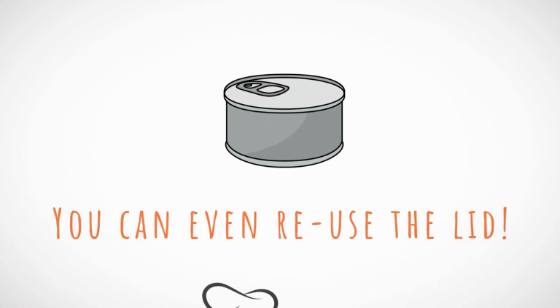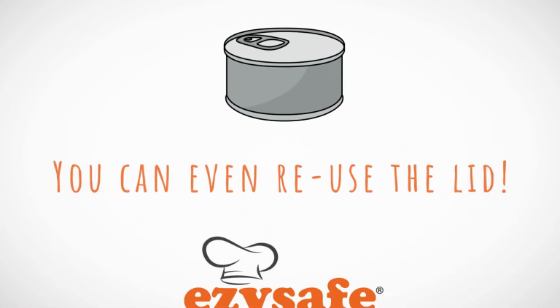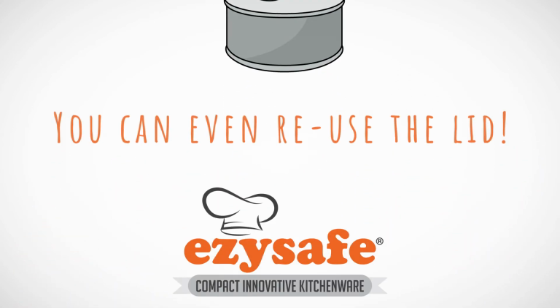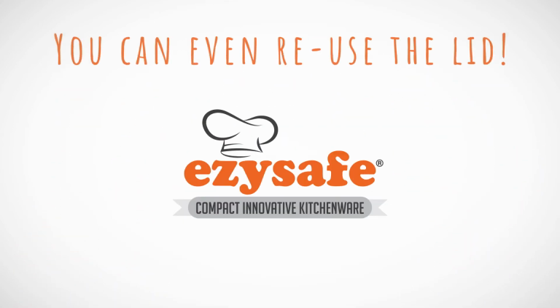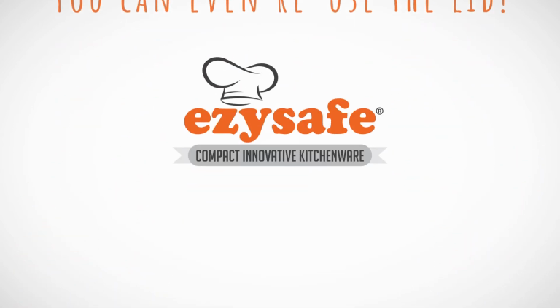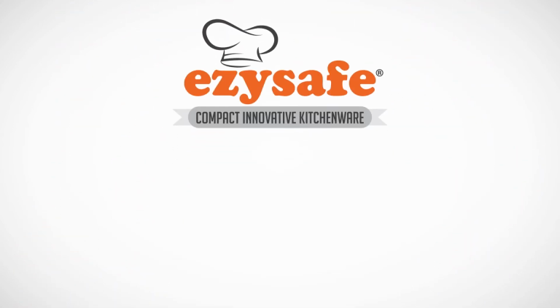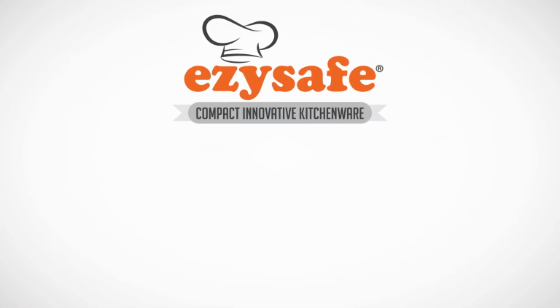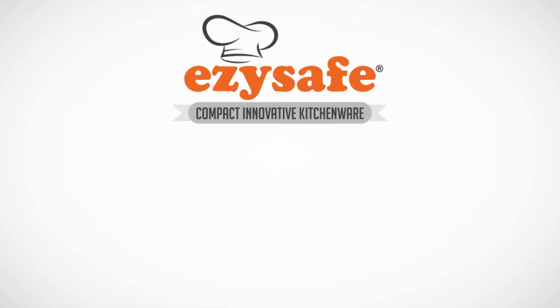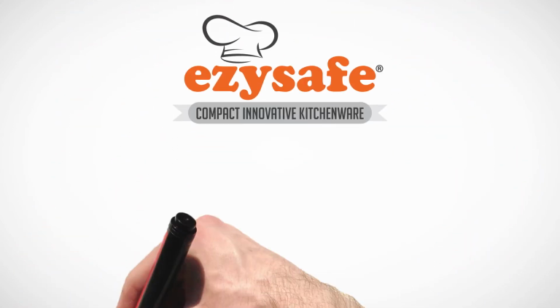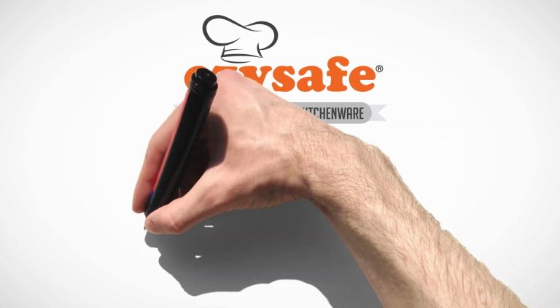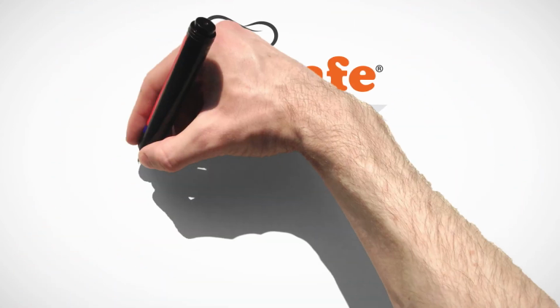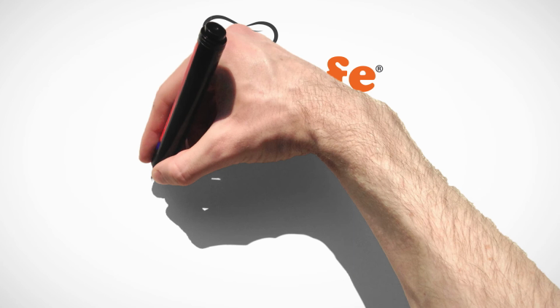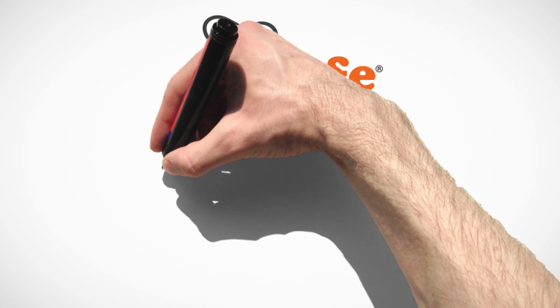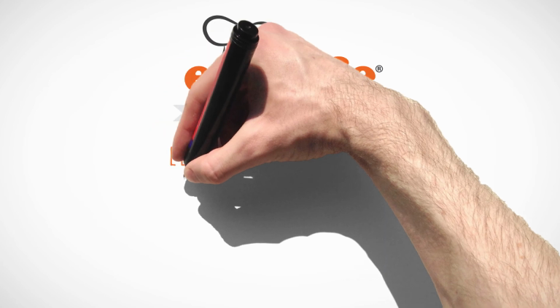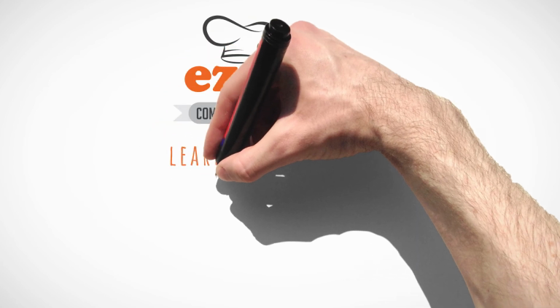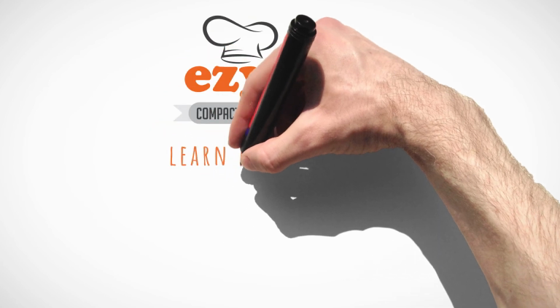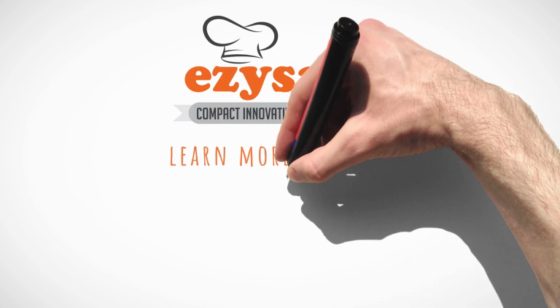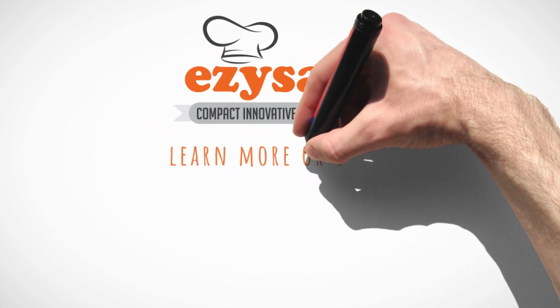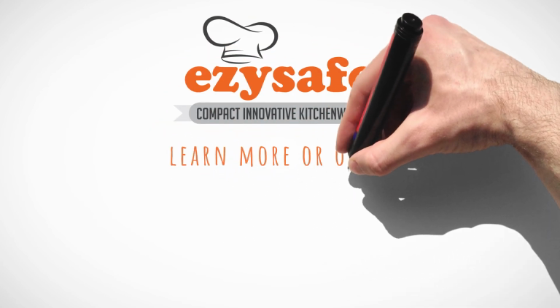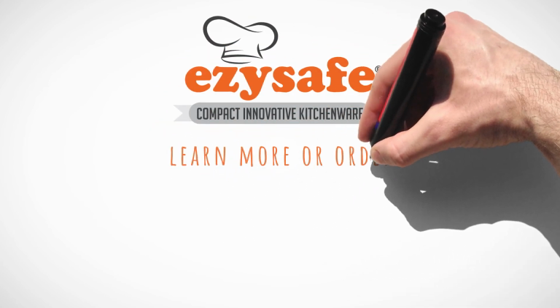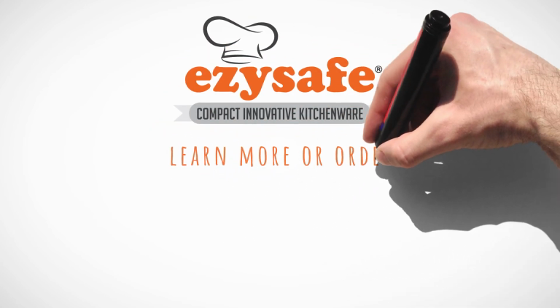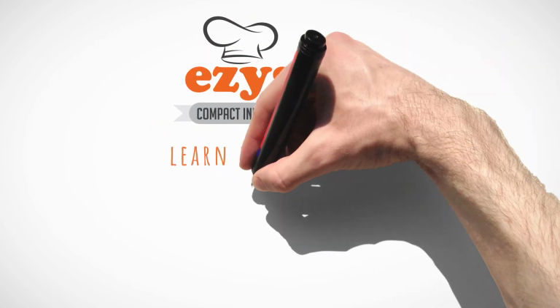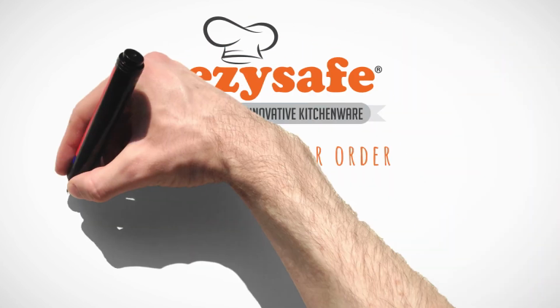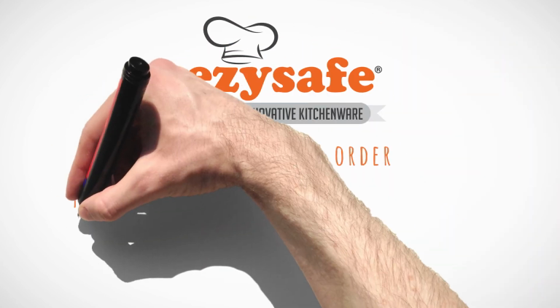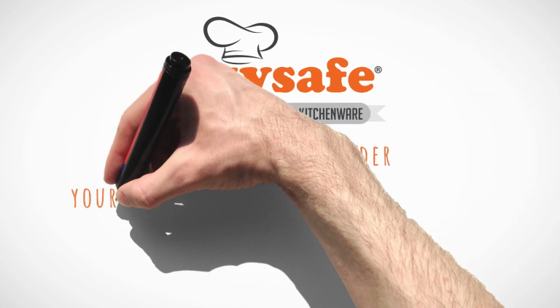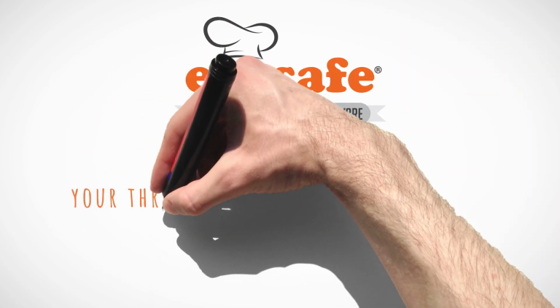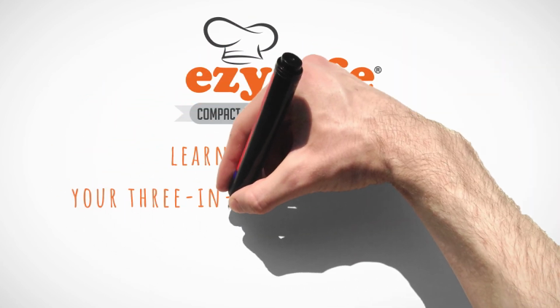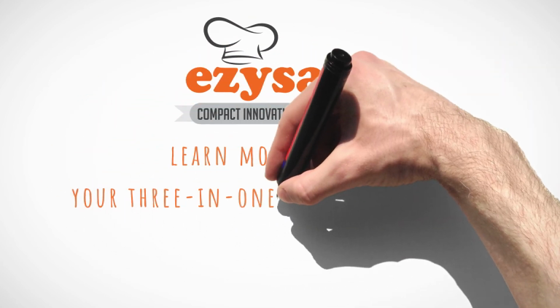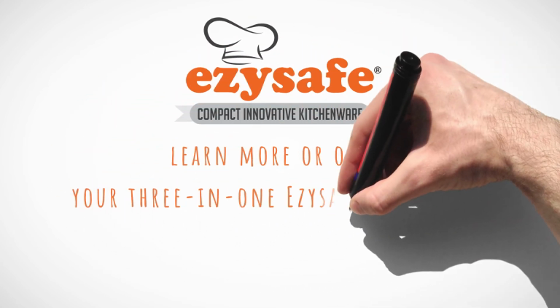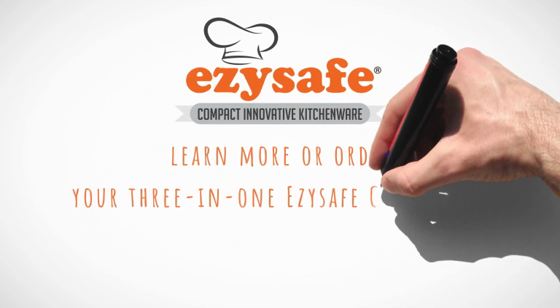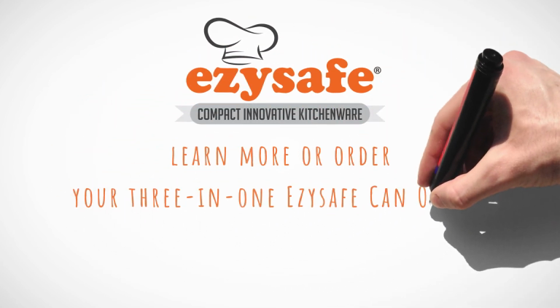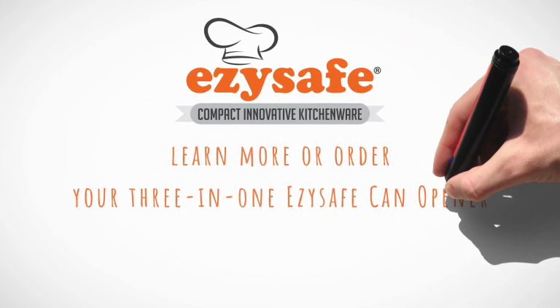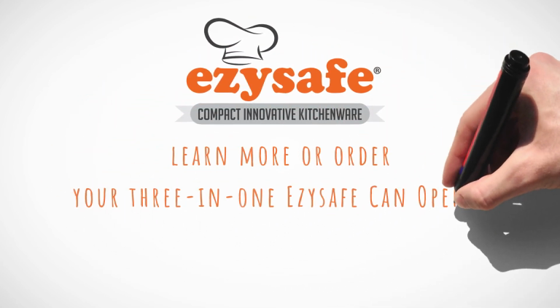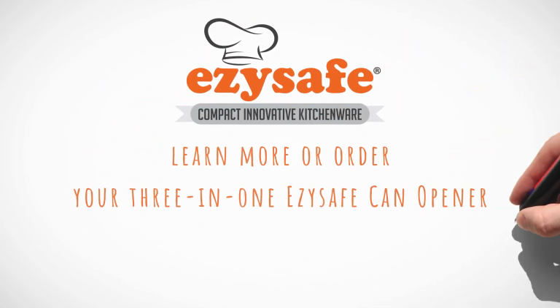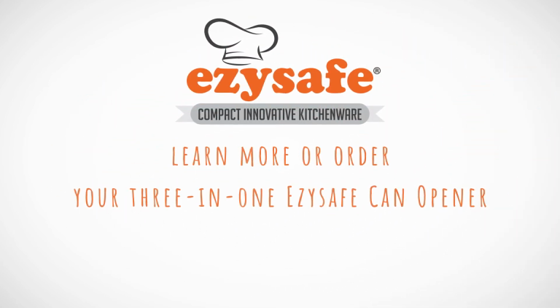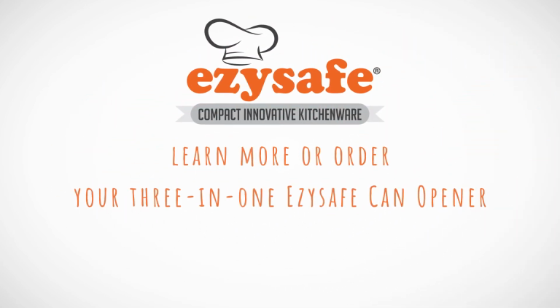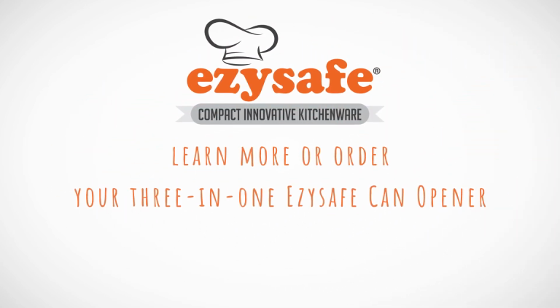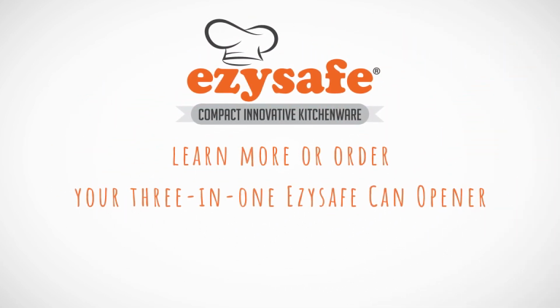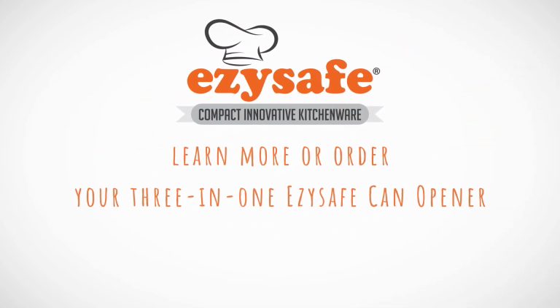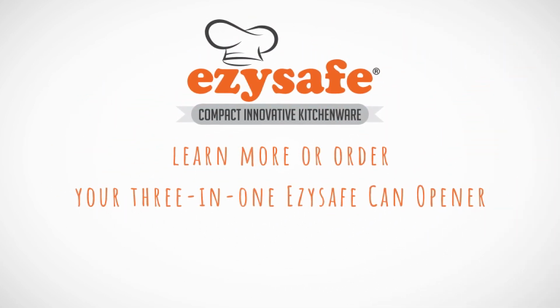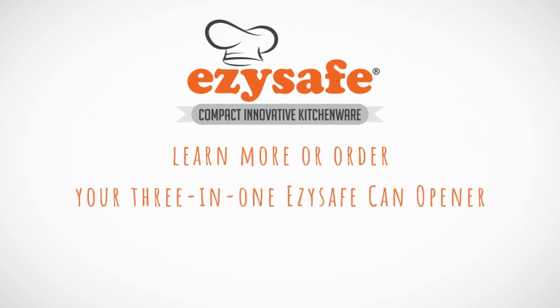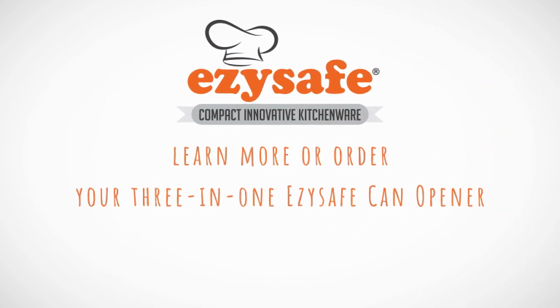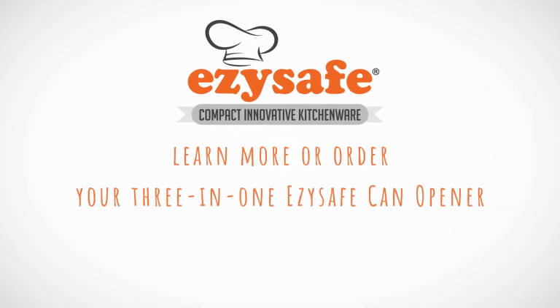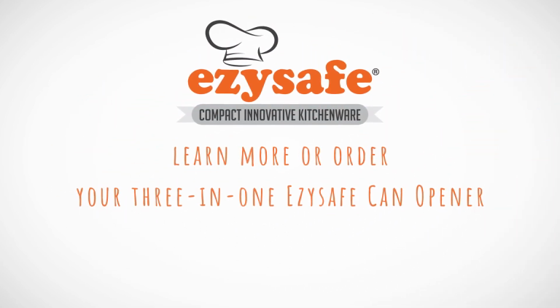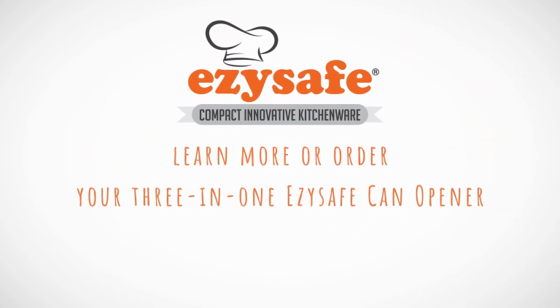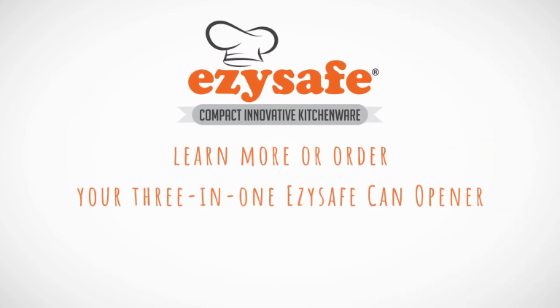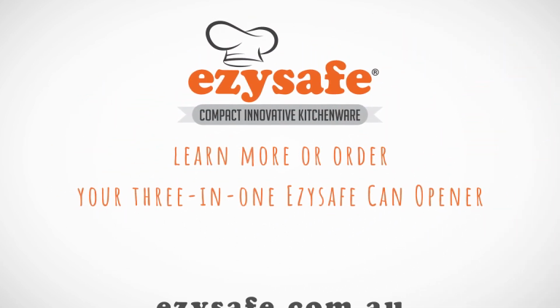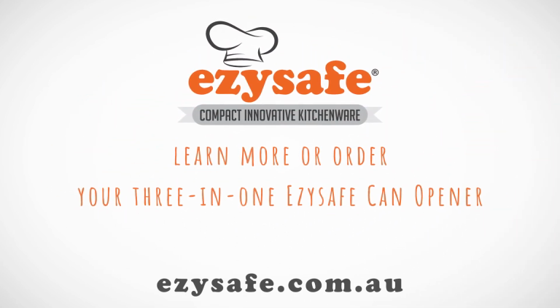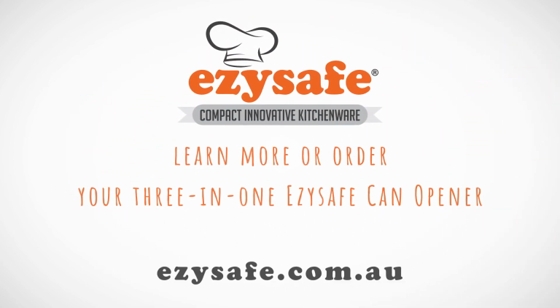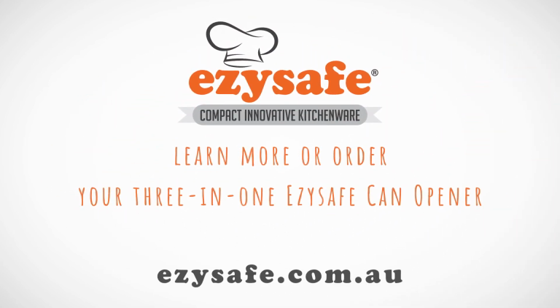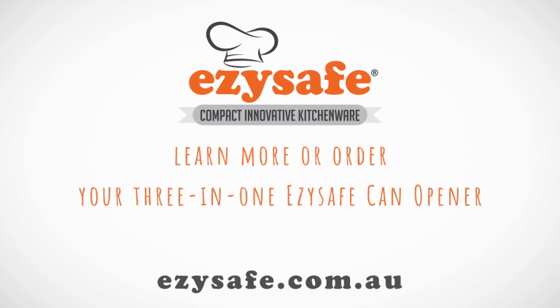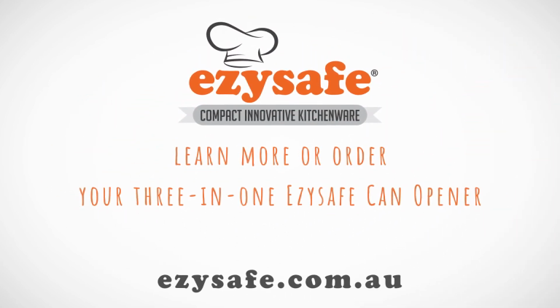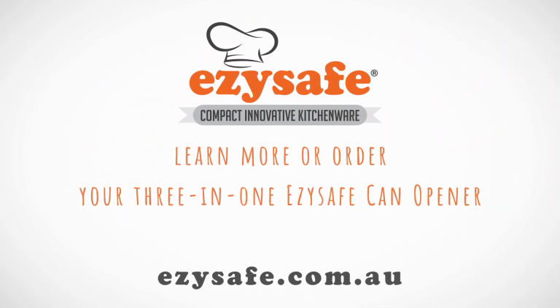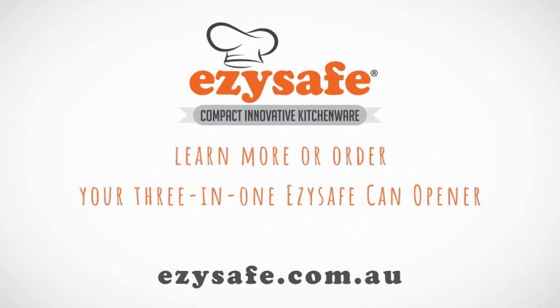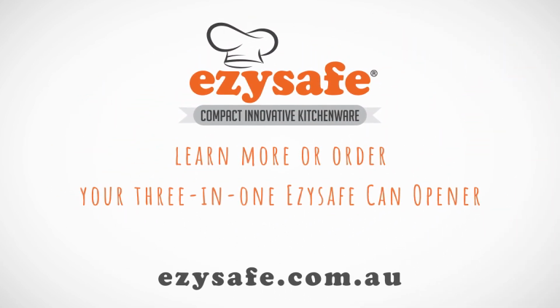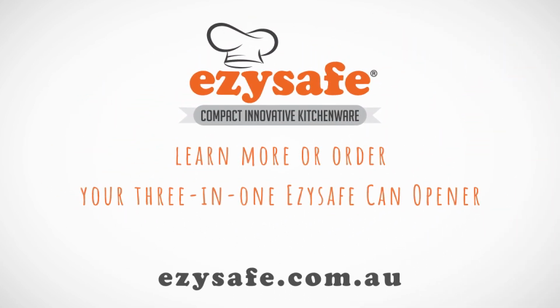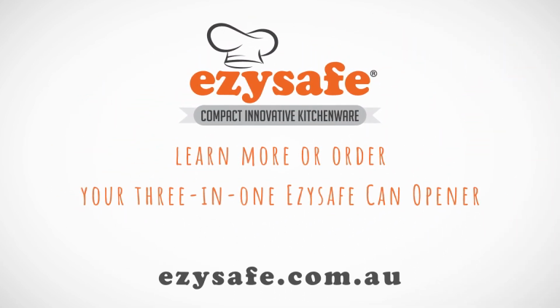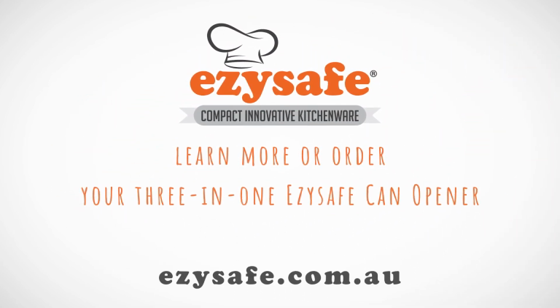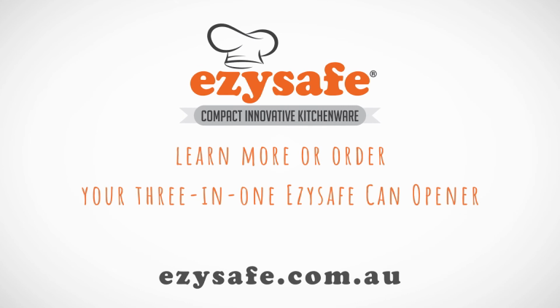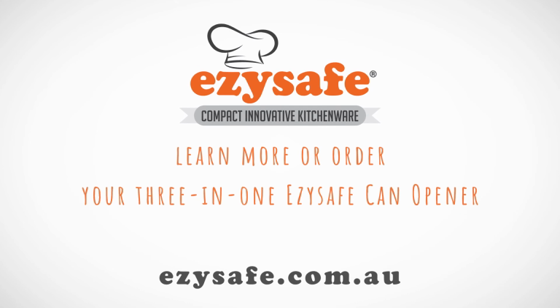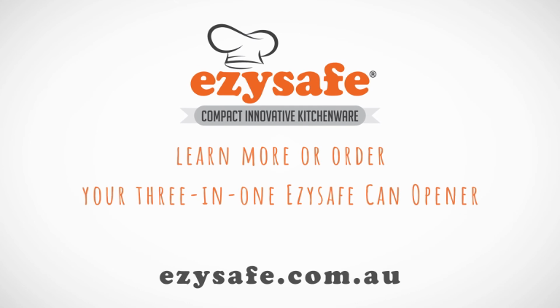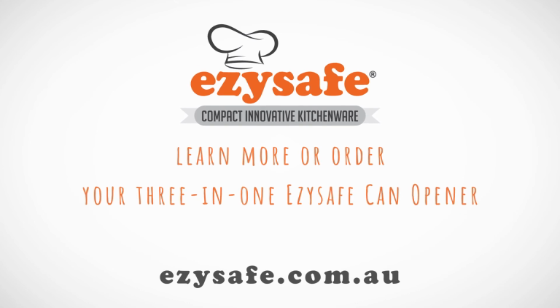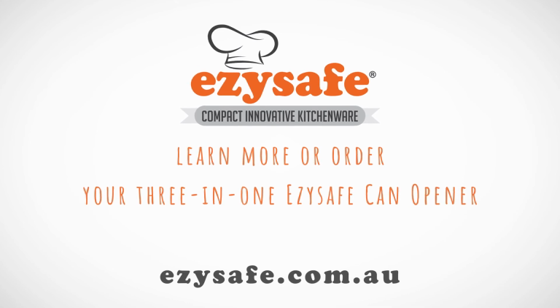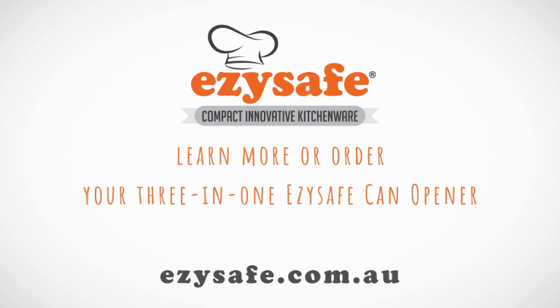To learn more, or to order your 3-in-1 EasySafe Can Opener, visit our website today at easysafe.com.au.